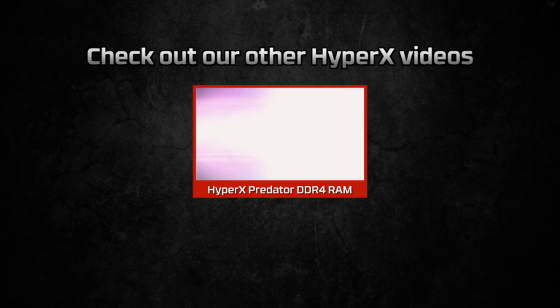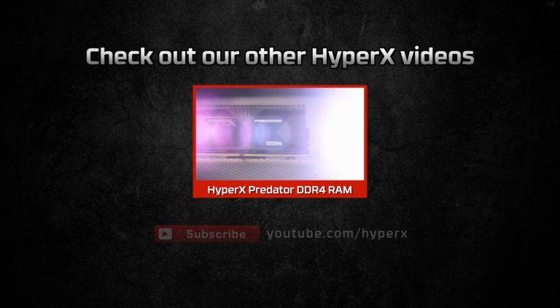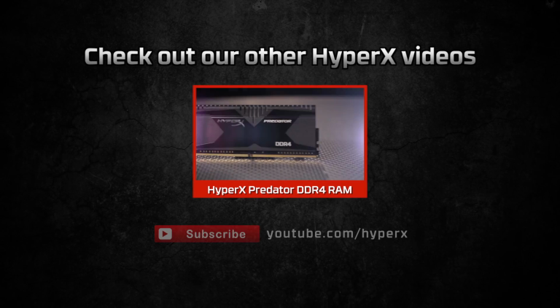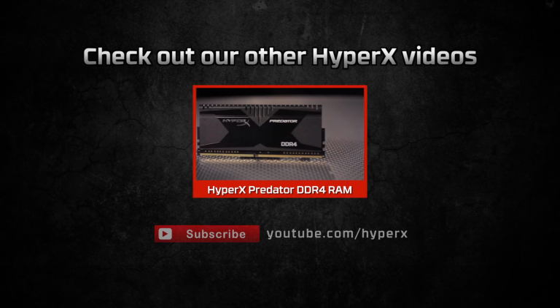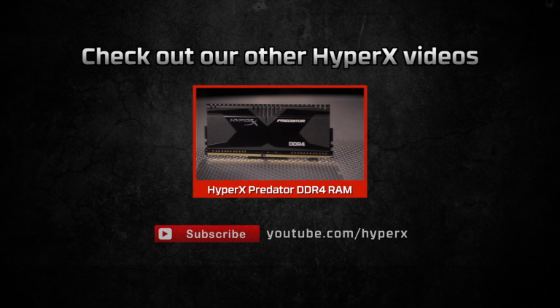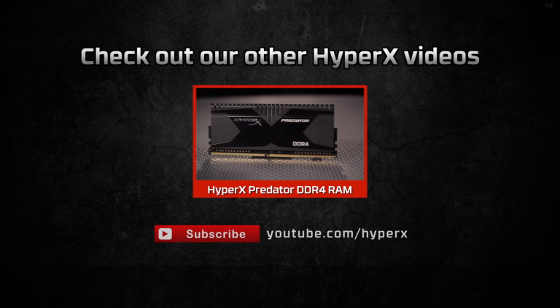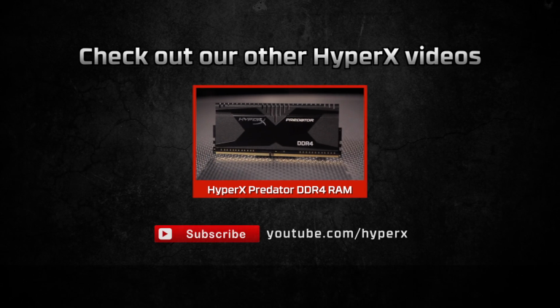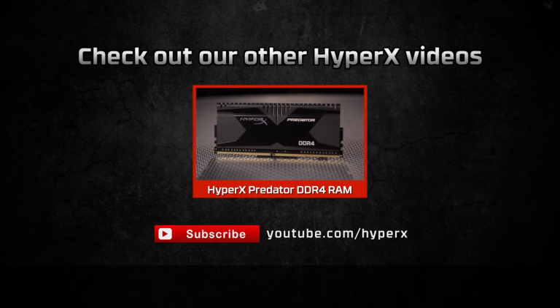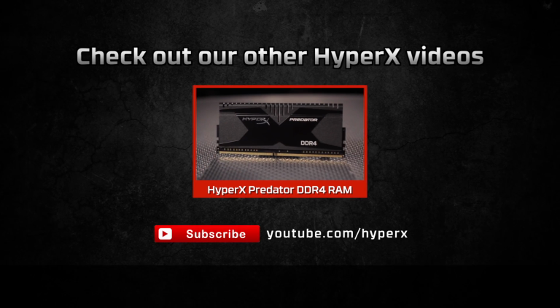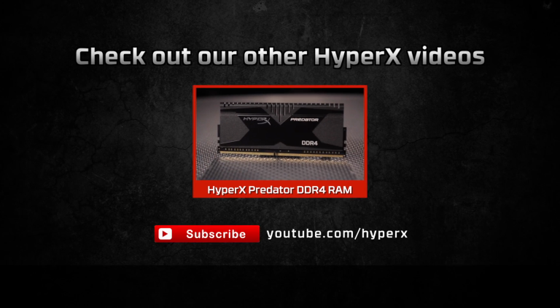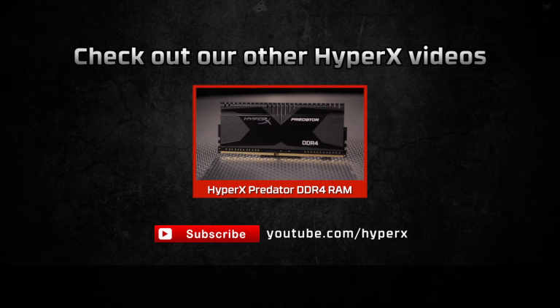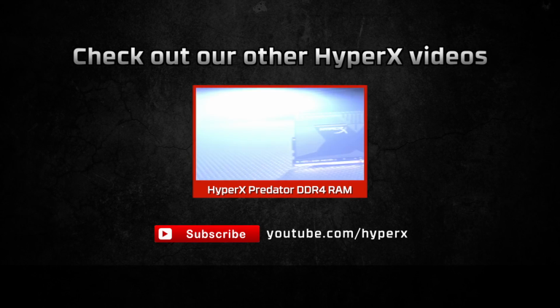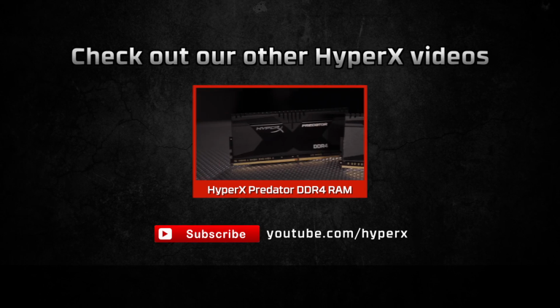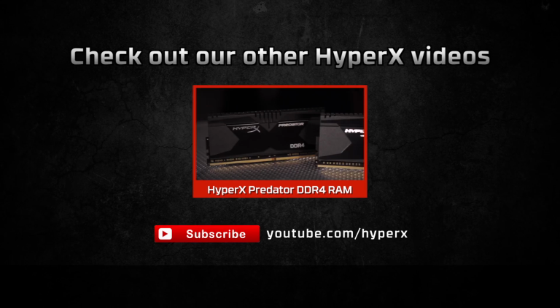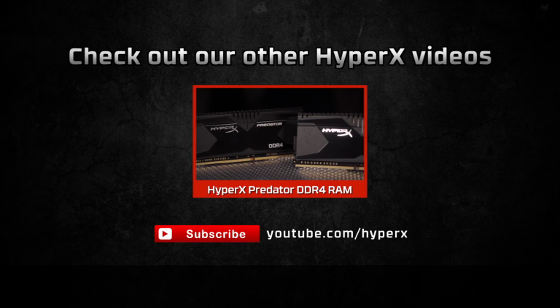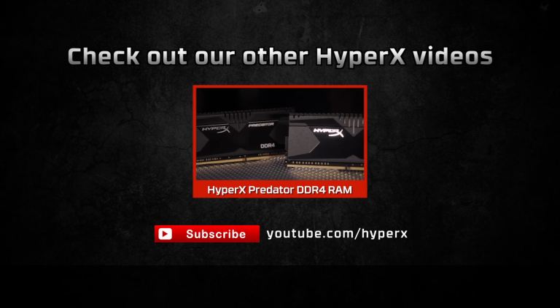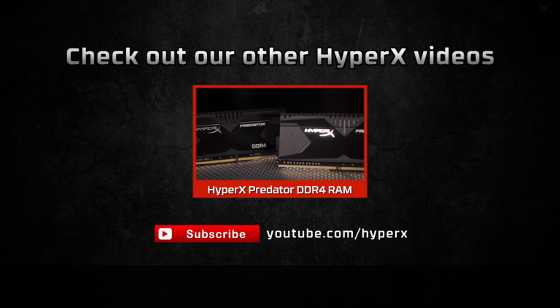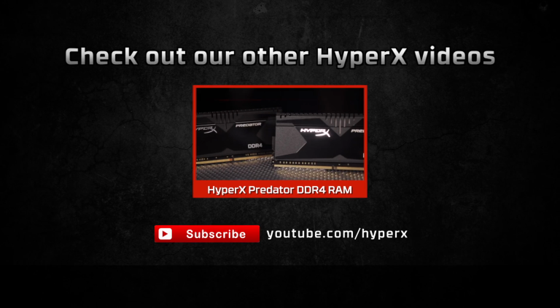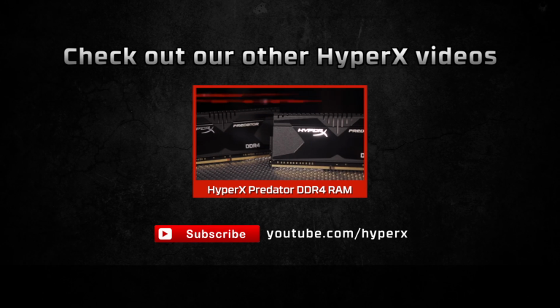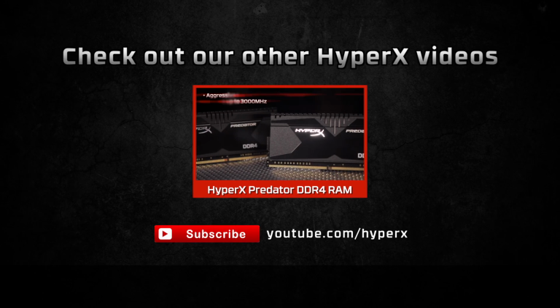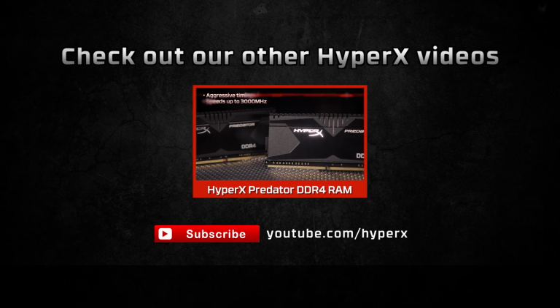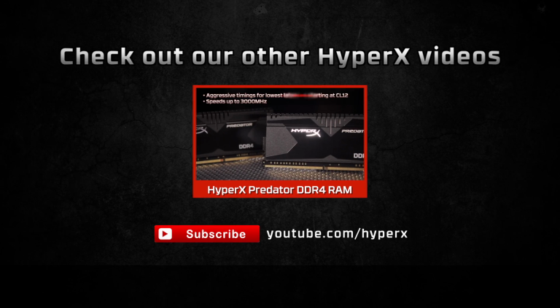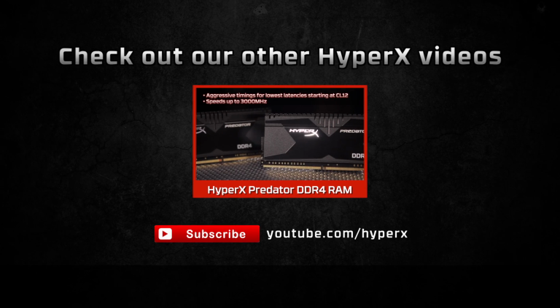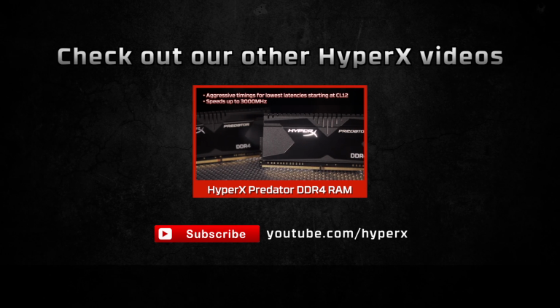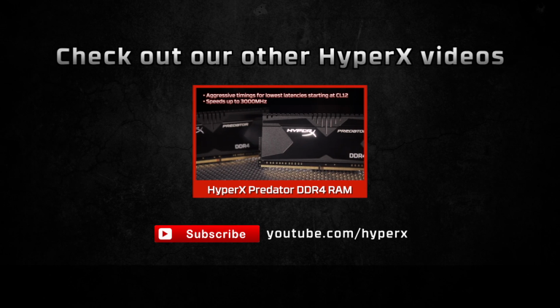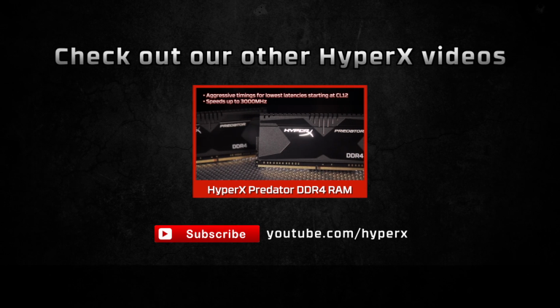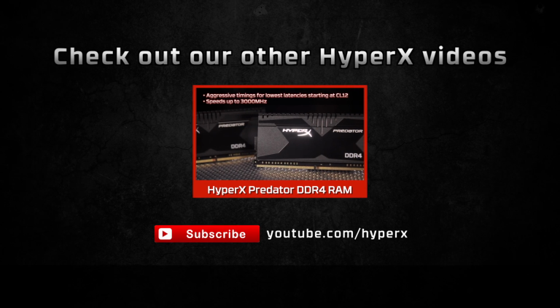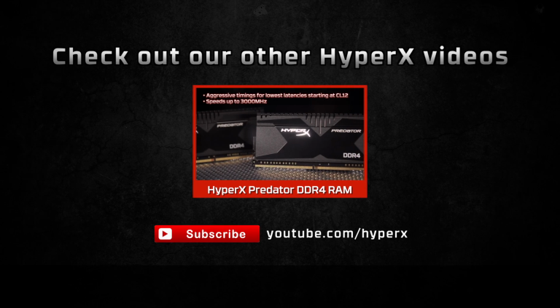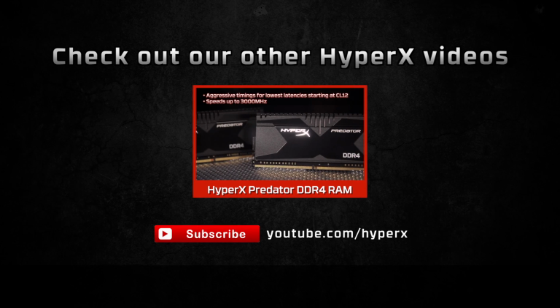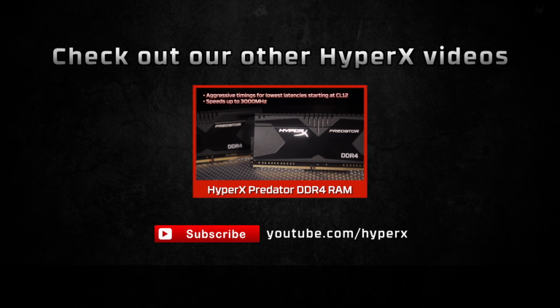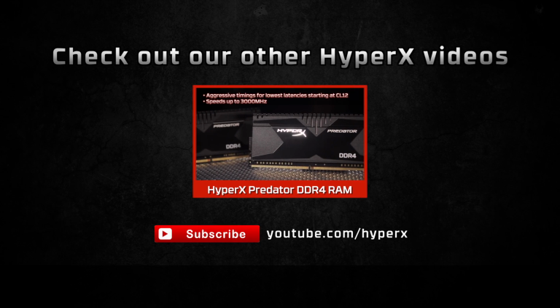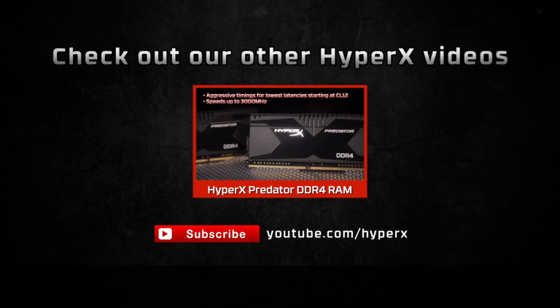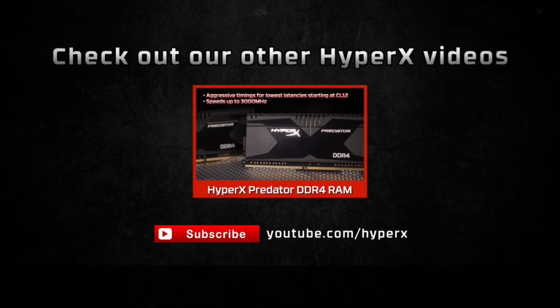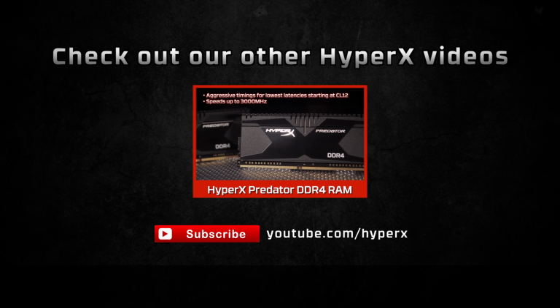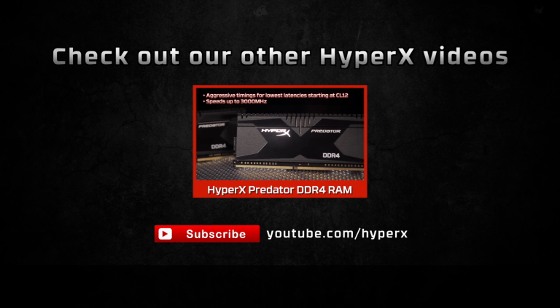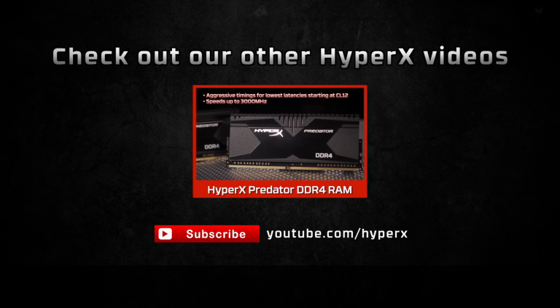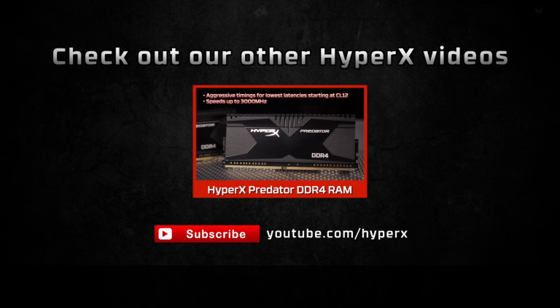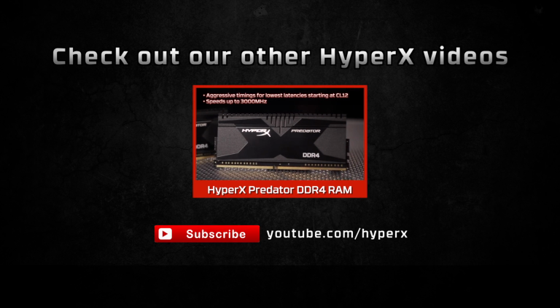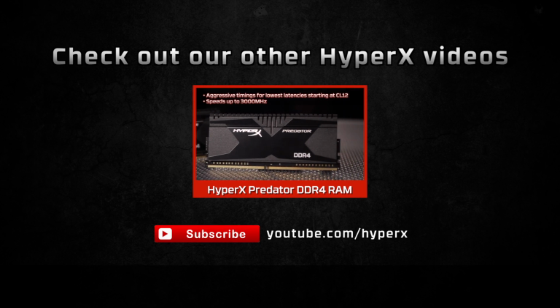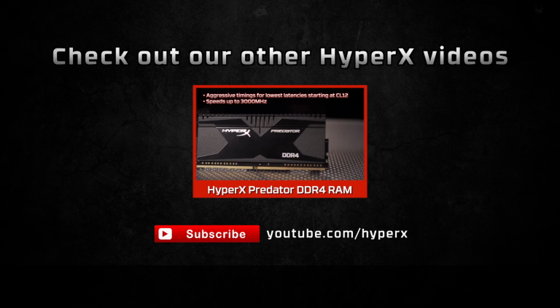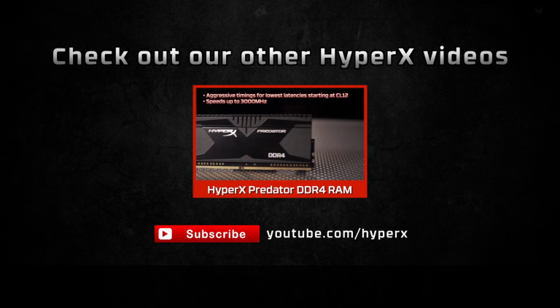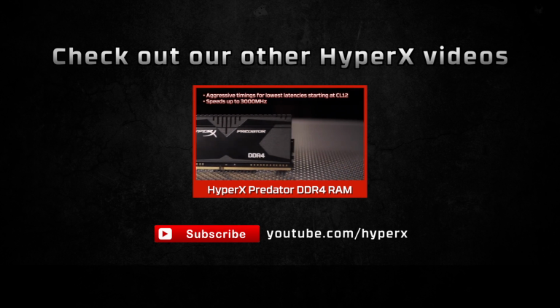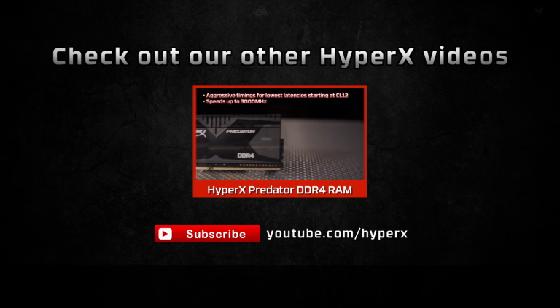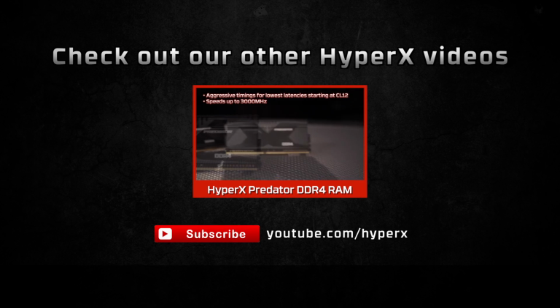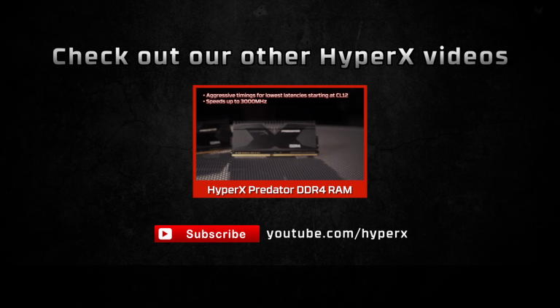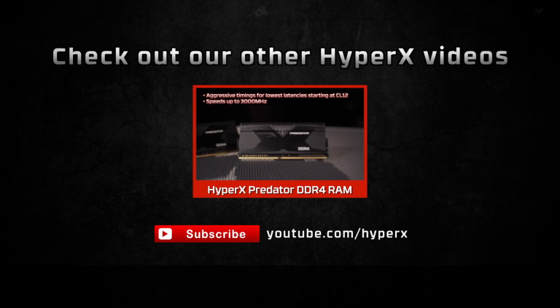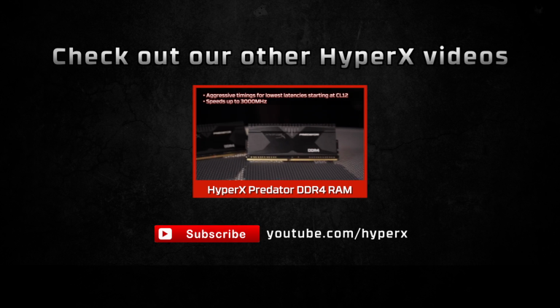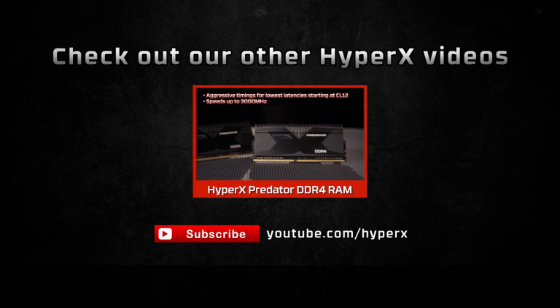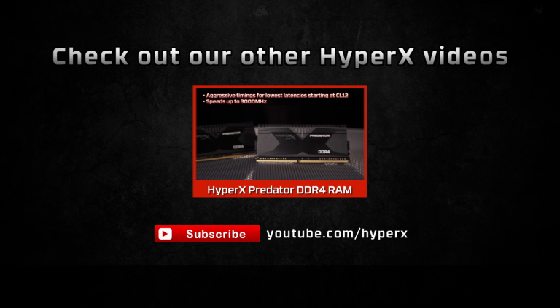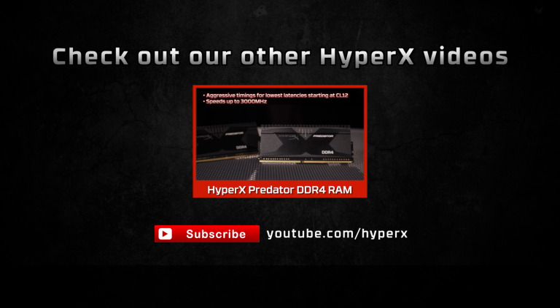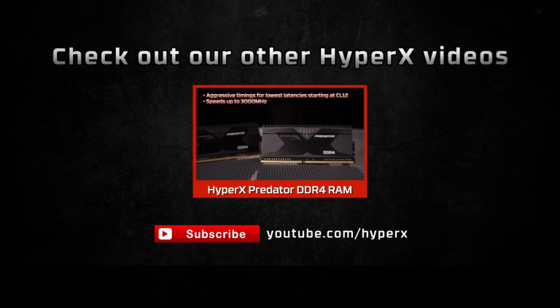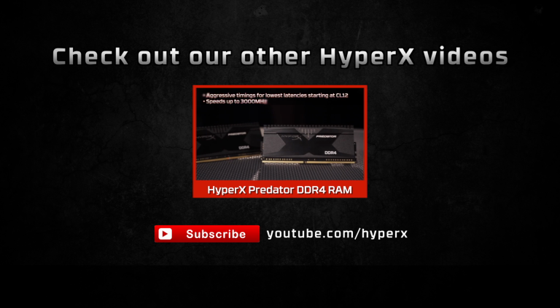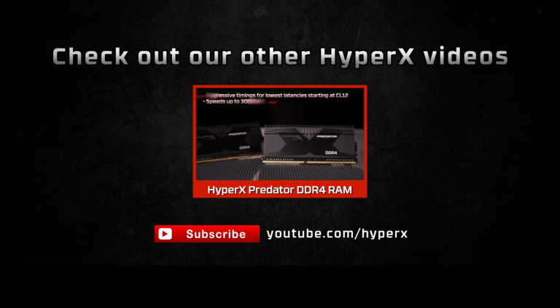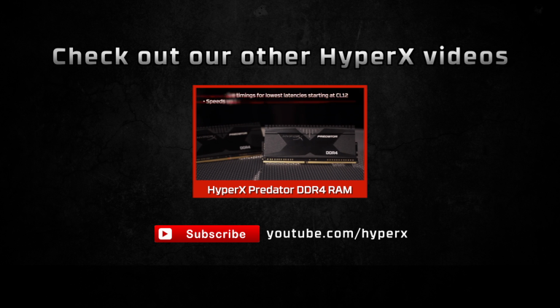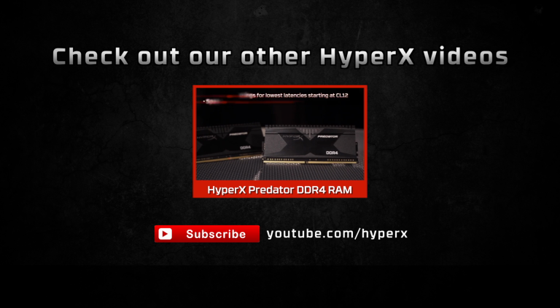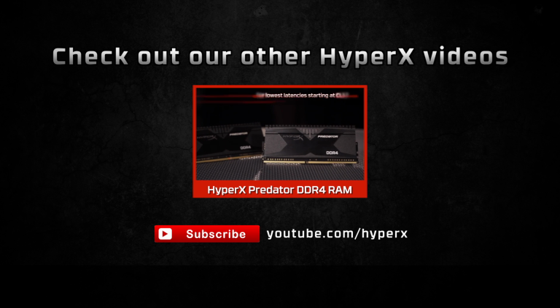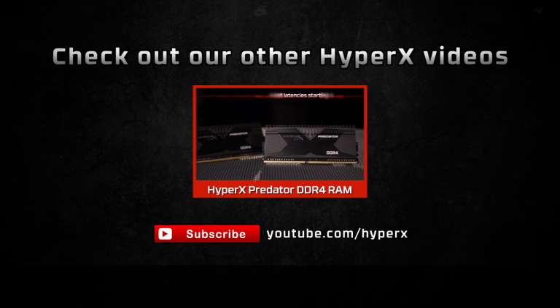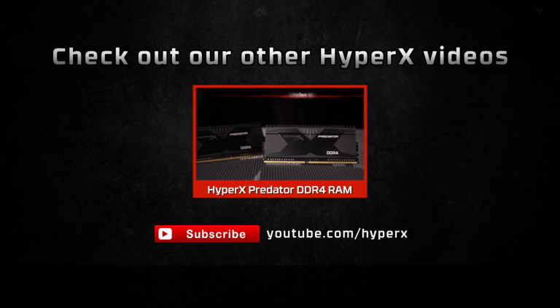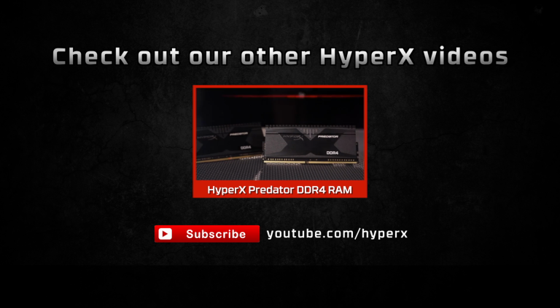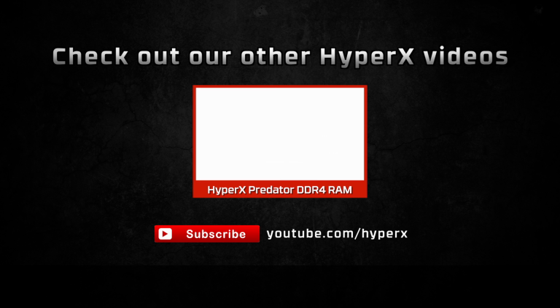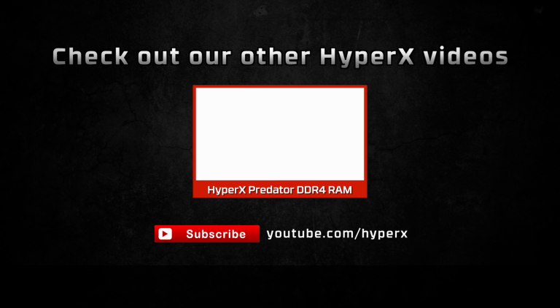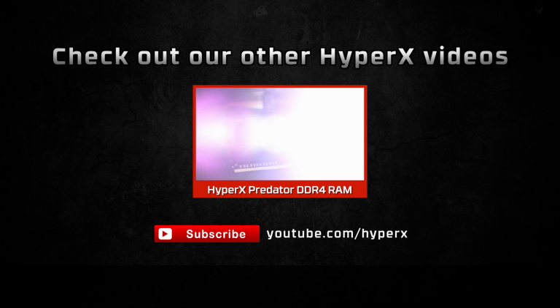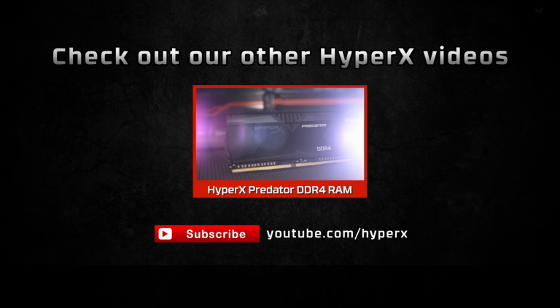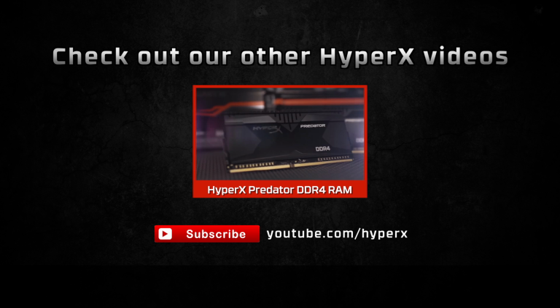Thanks for watching this video about DDR4 technology. If you enjoyed it, be sure to check out these other awesome videos from HyperX.